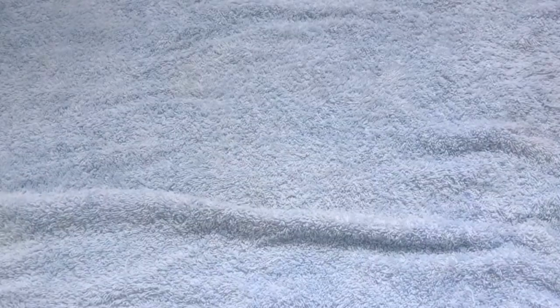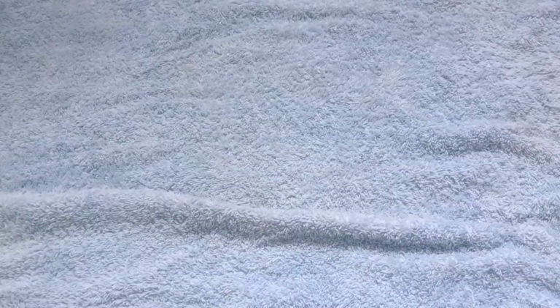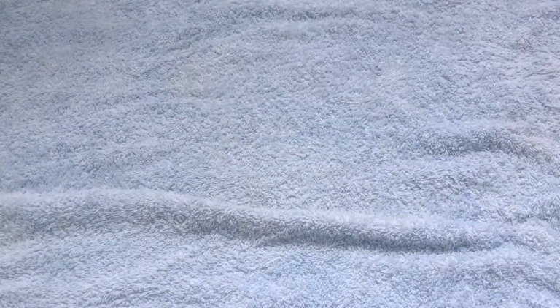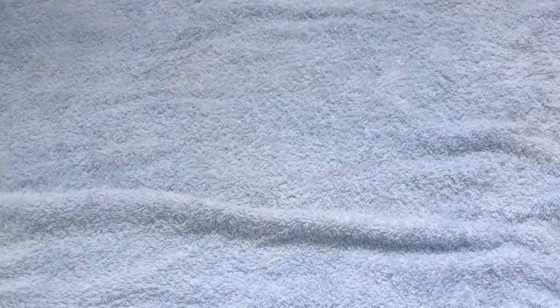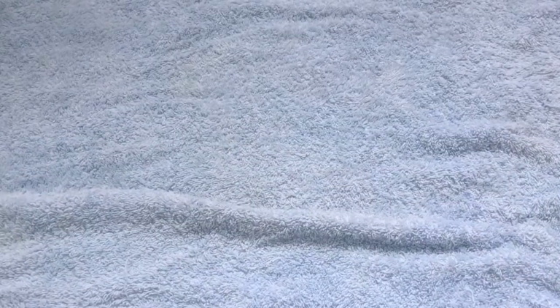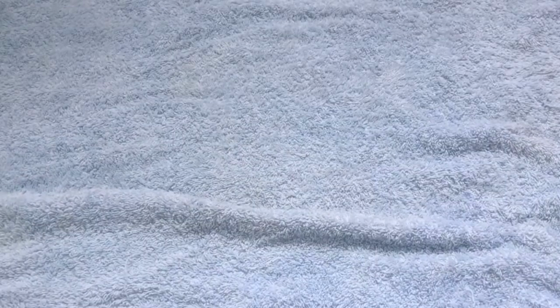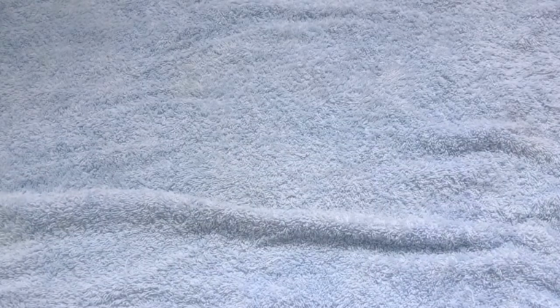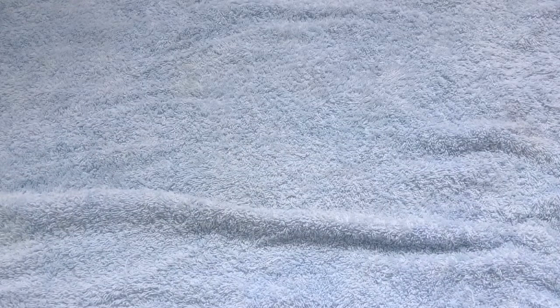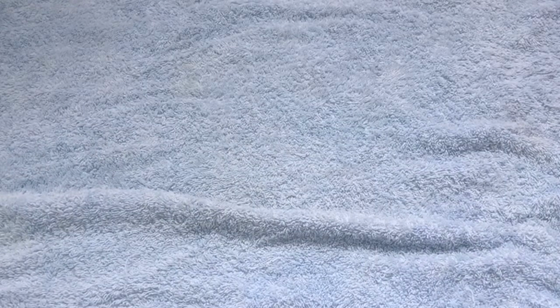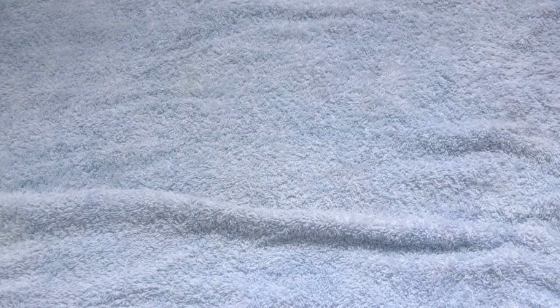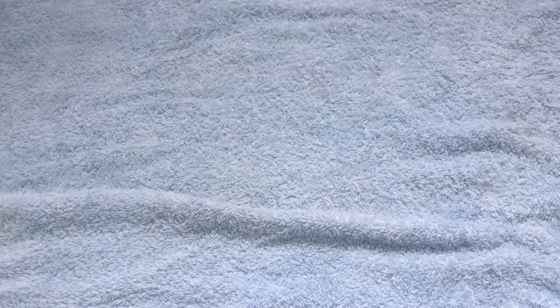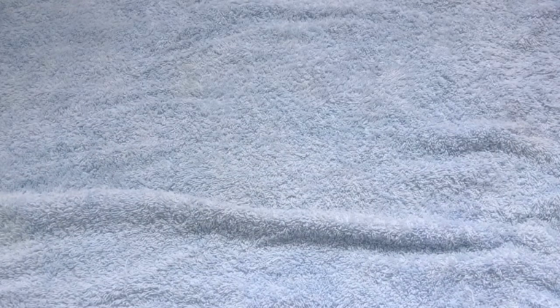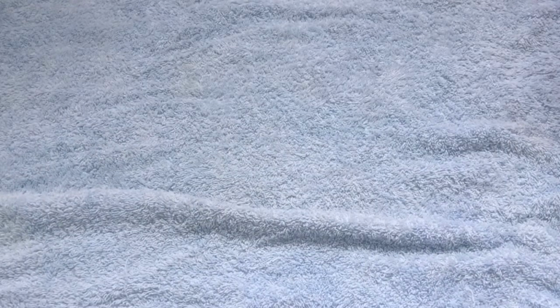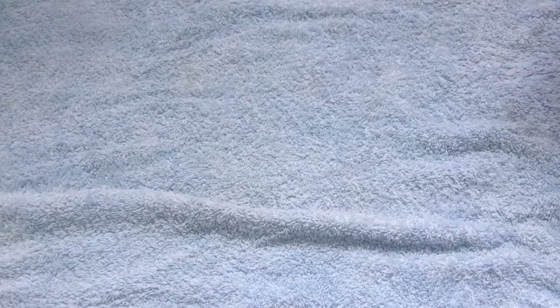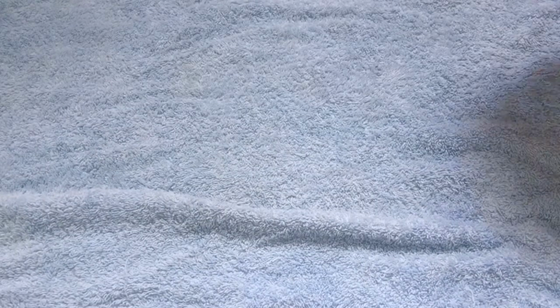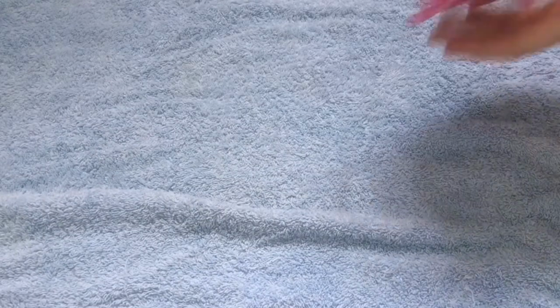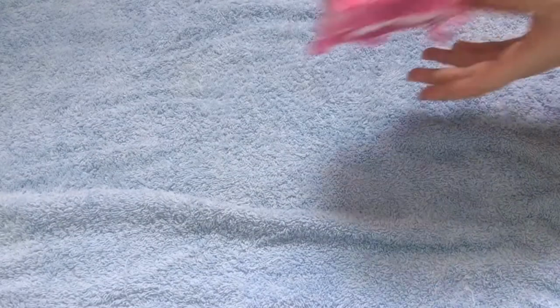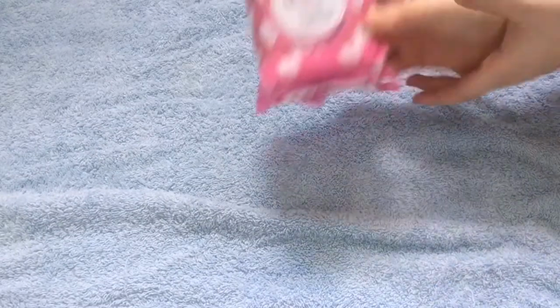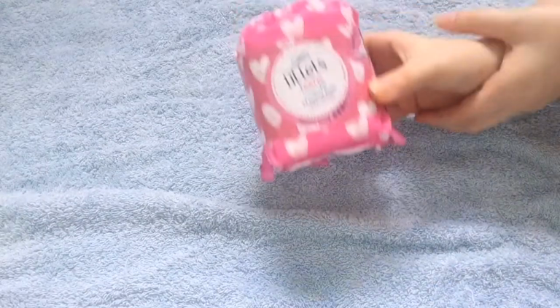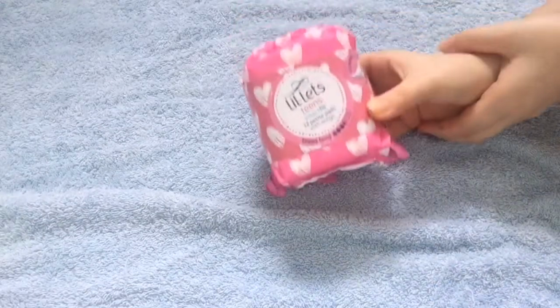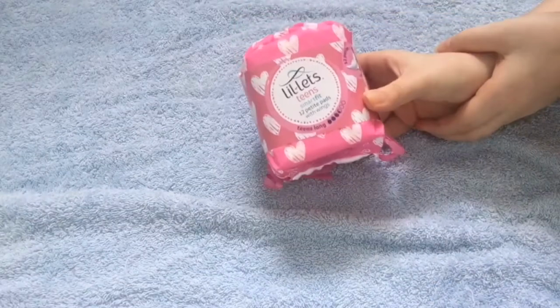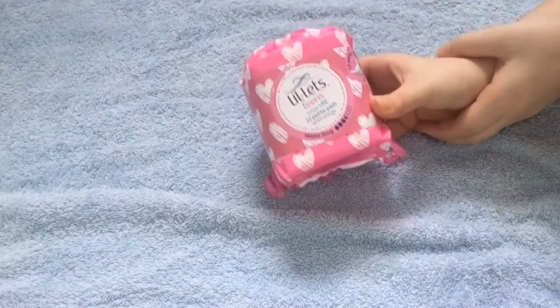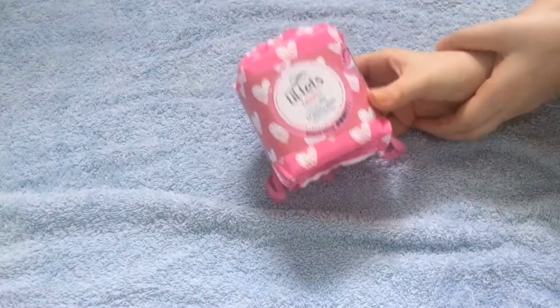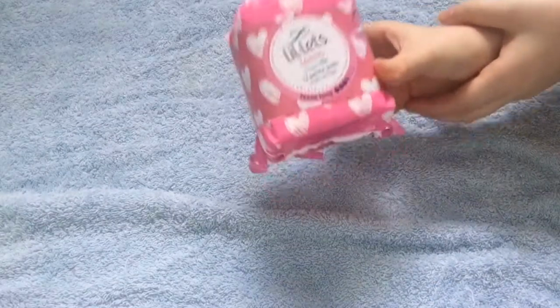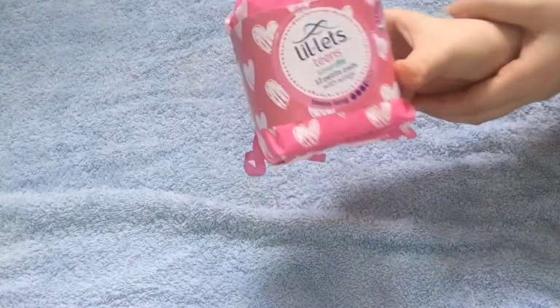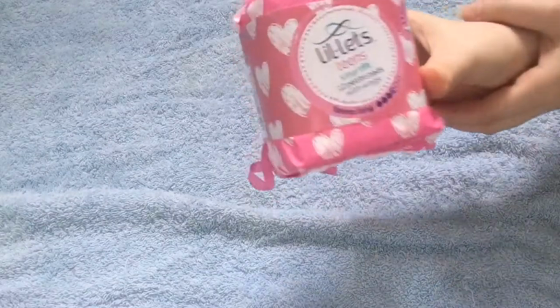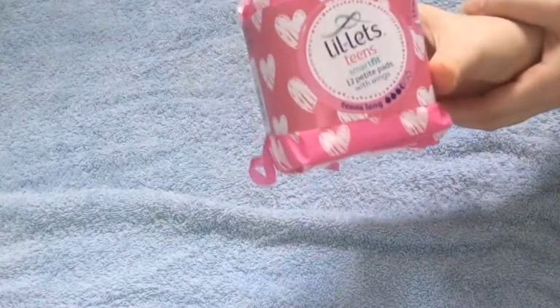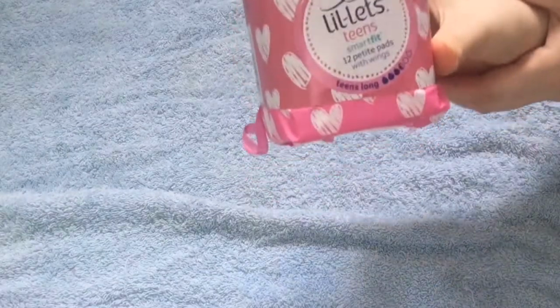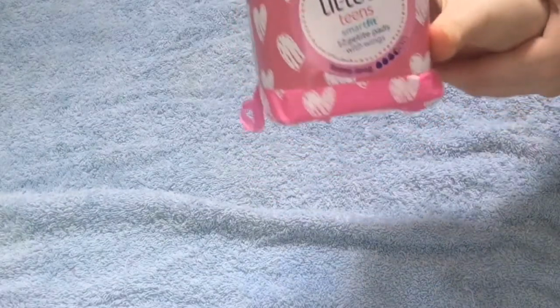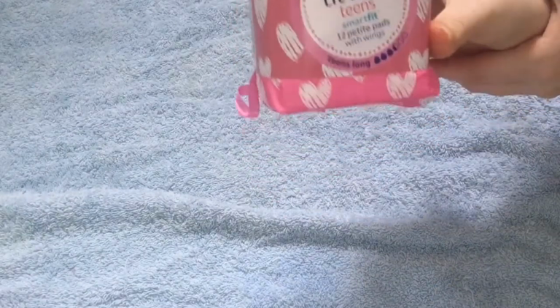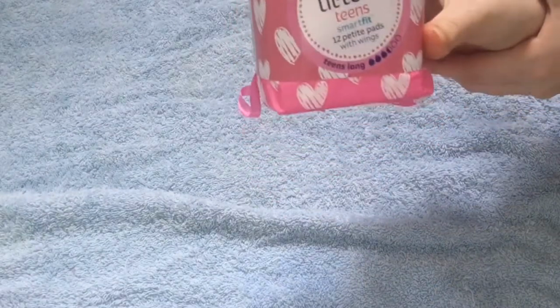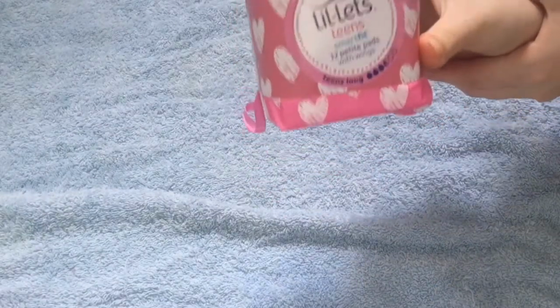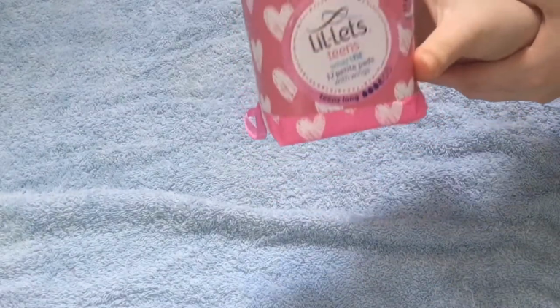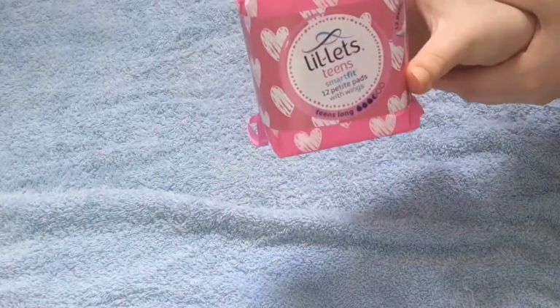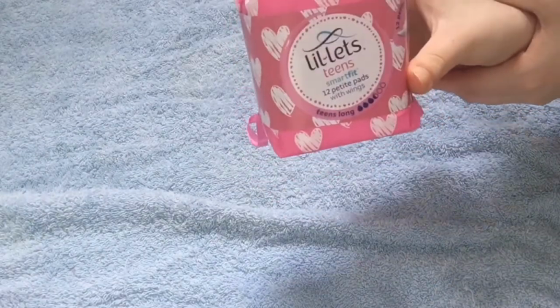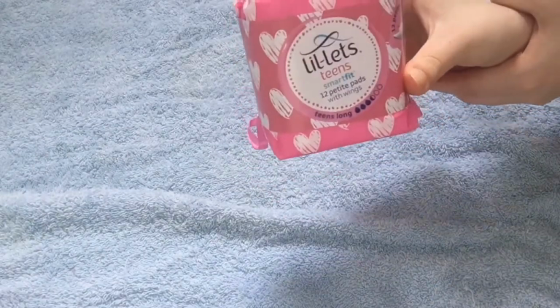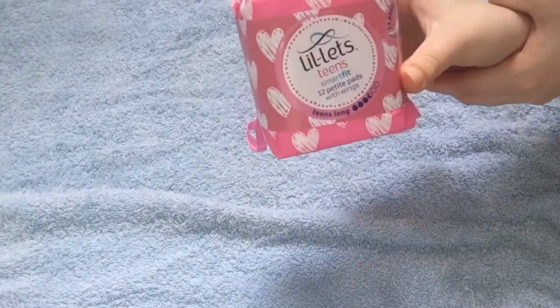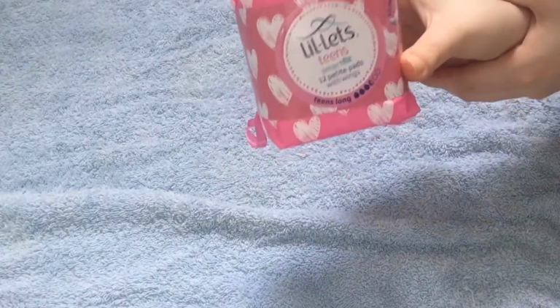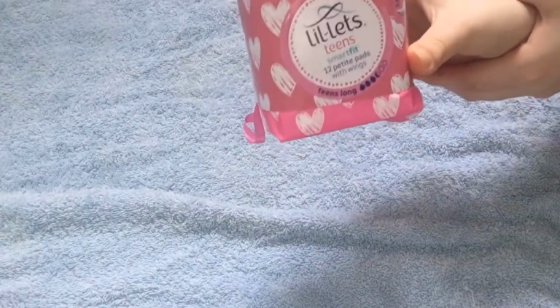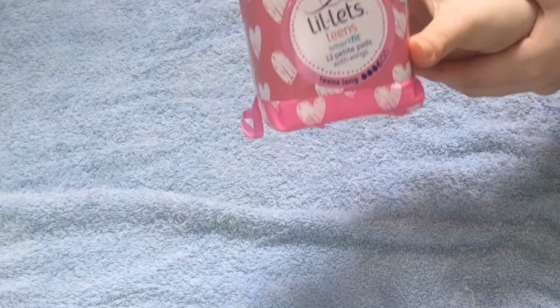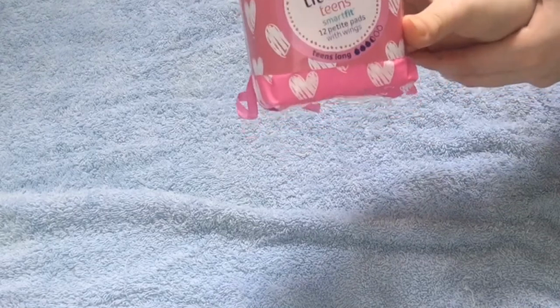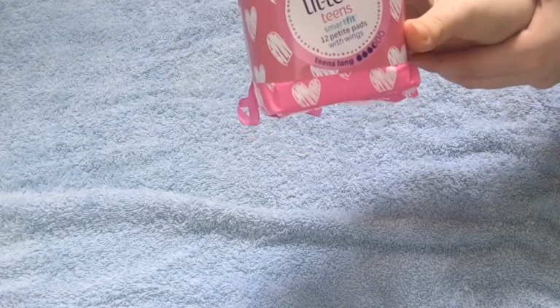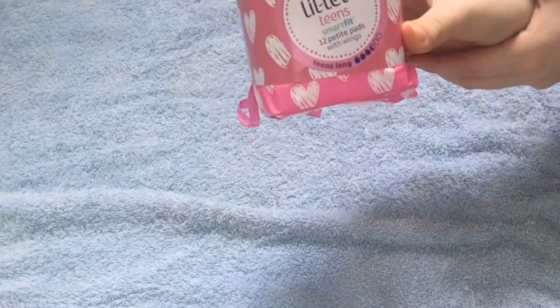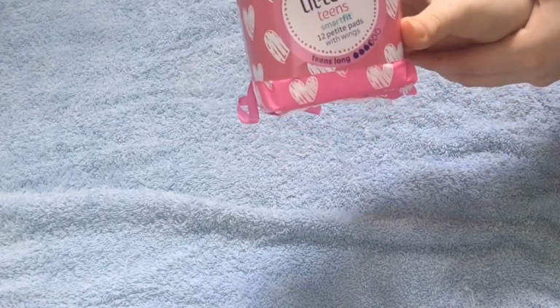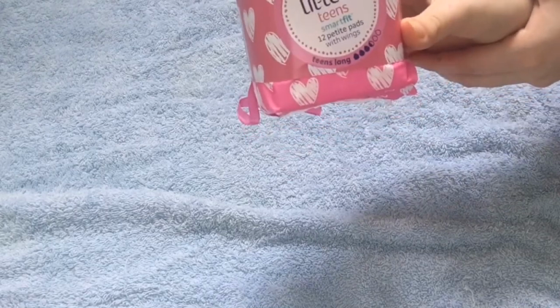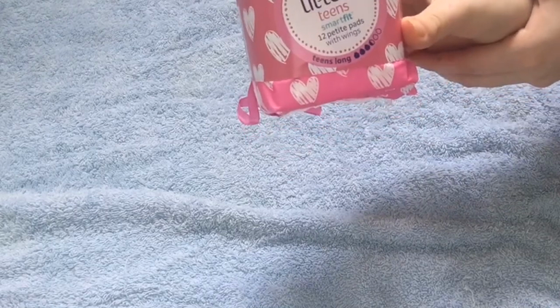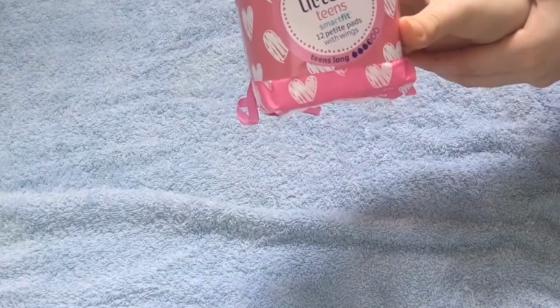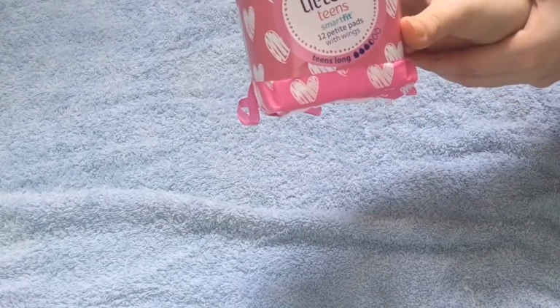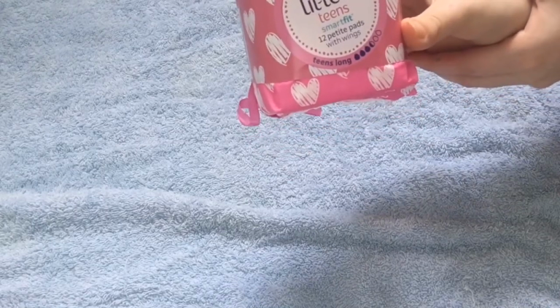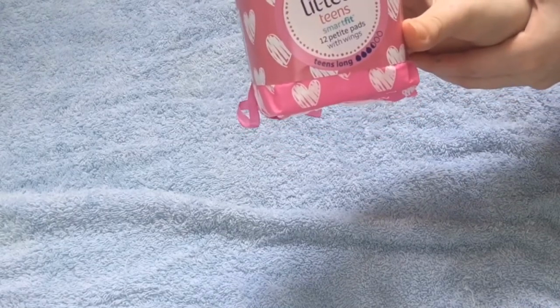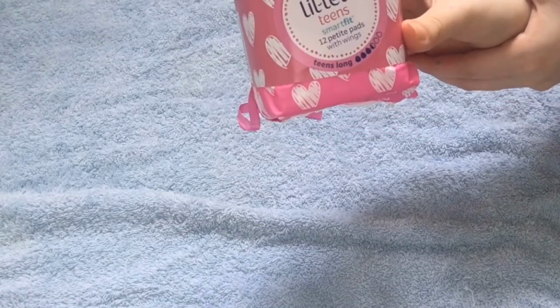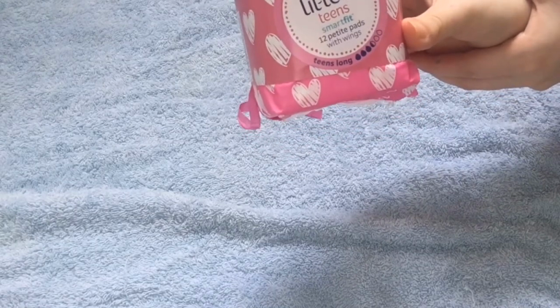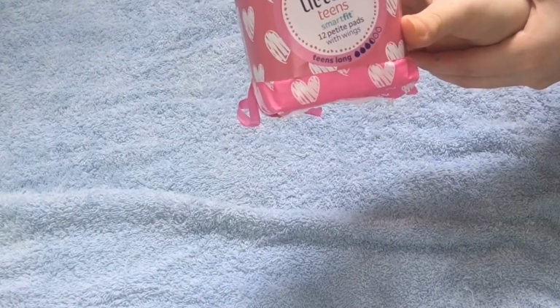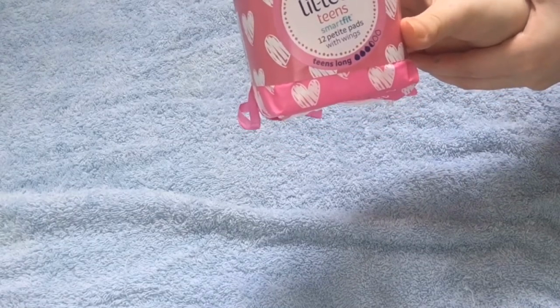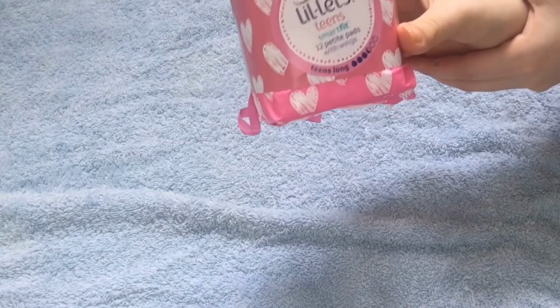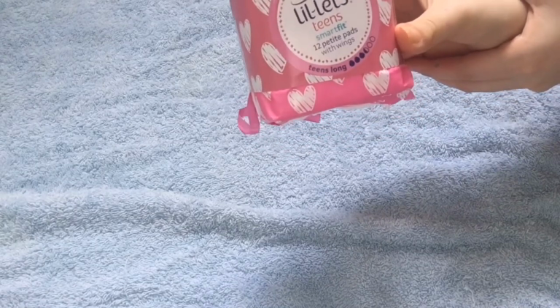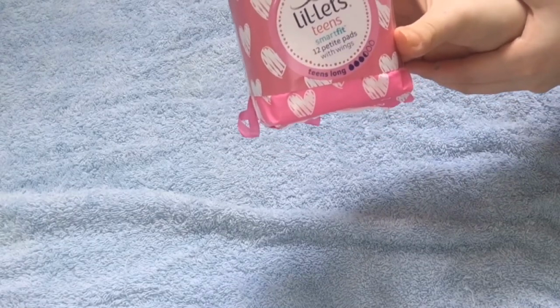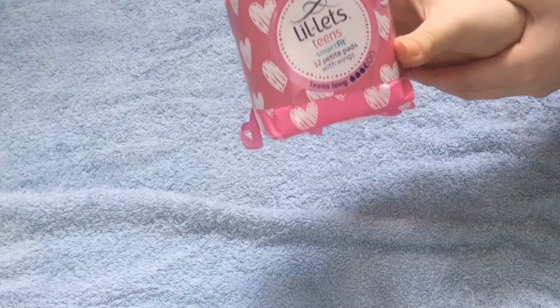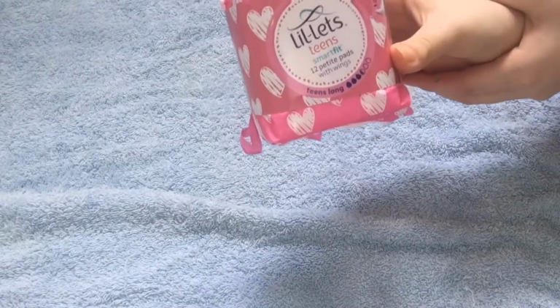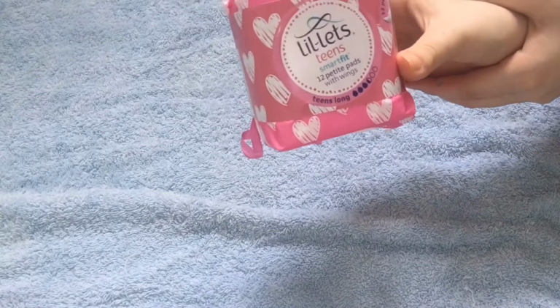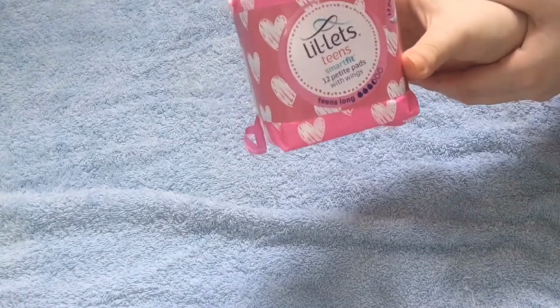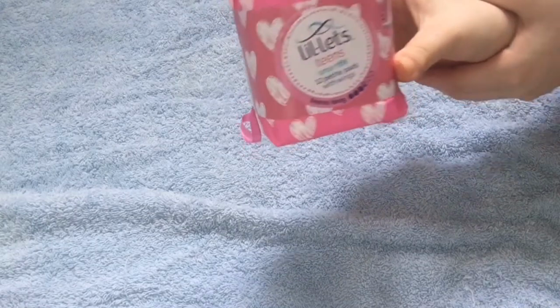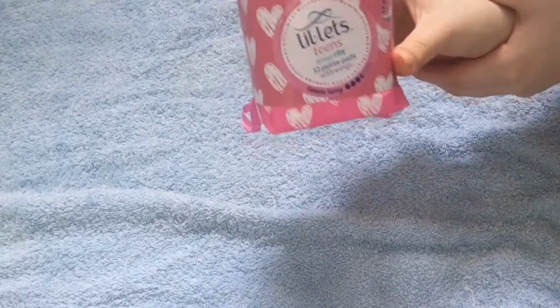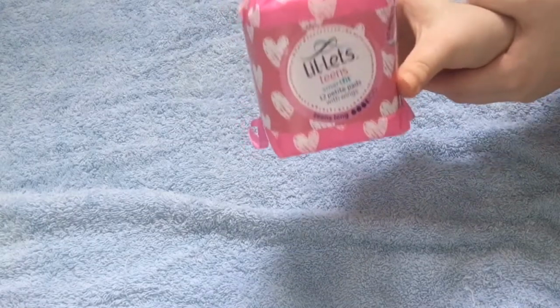So the first place I went to was Savers, and I got the Lillettes Teen Smart Fit 12 petite pads with wings — and these are the long ones.